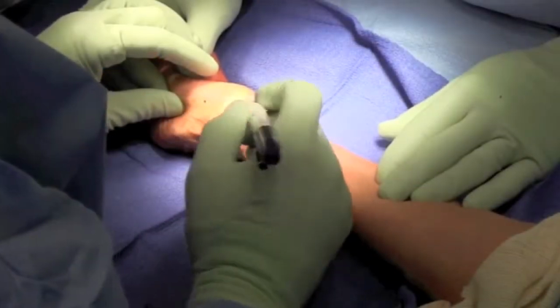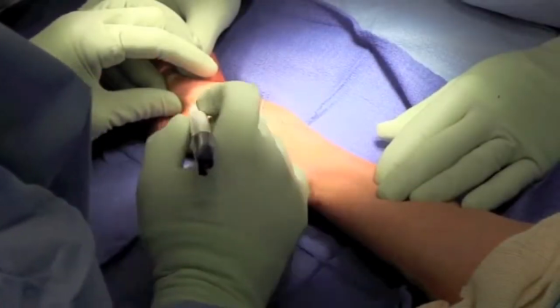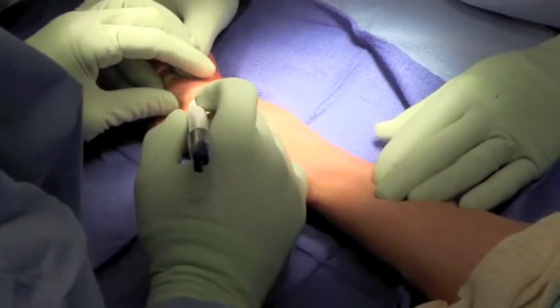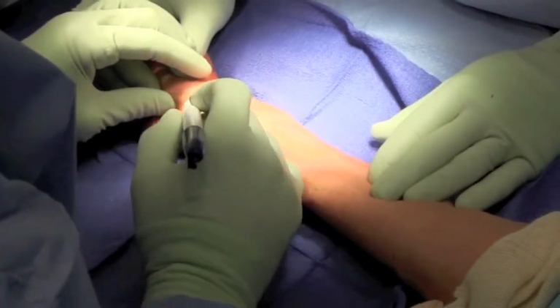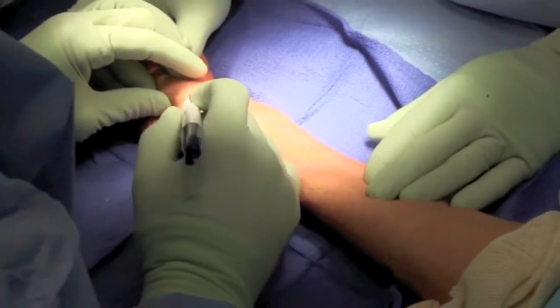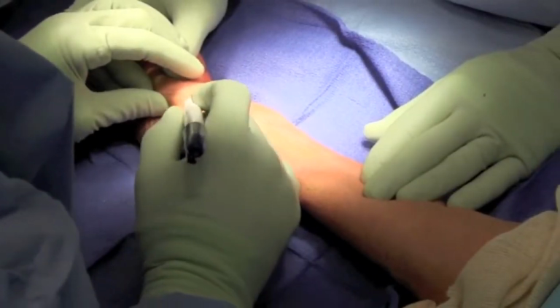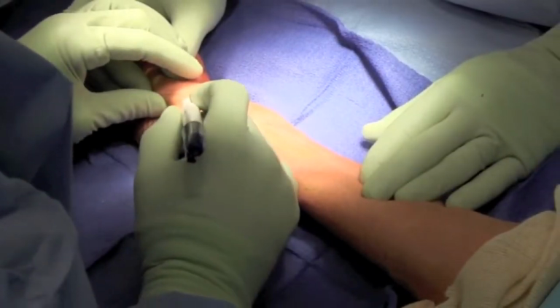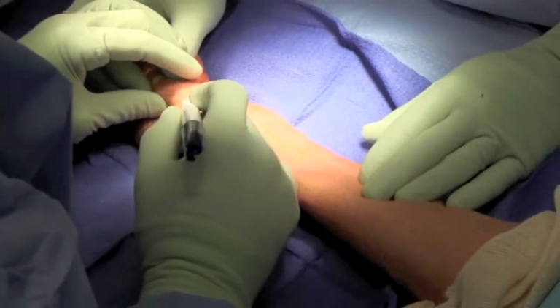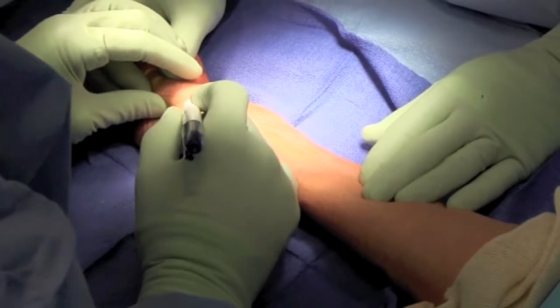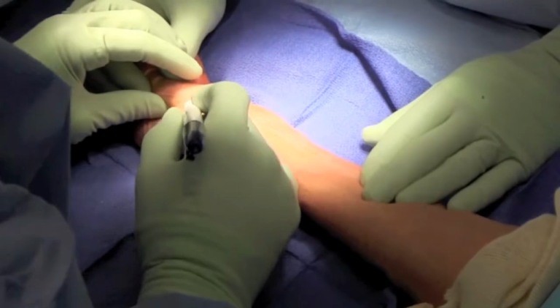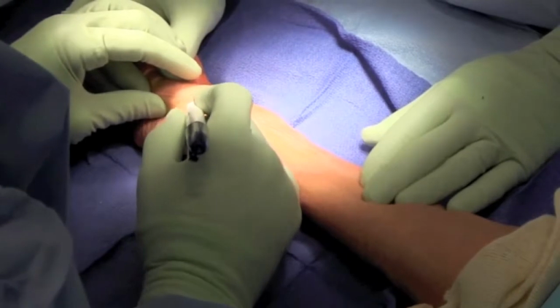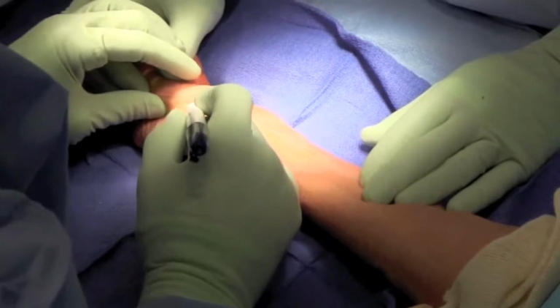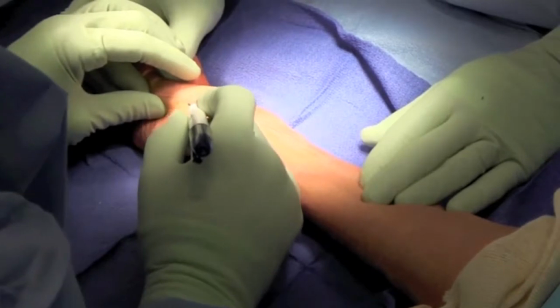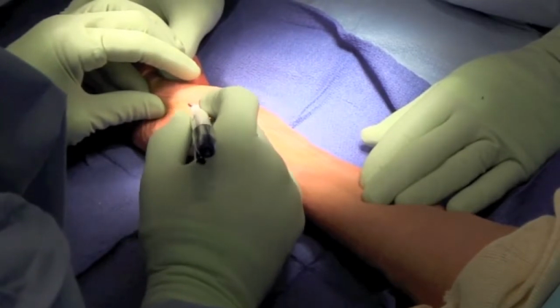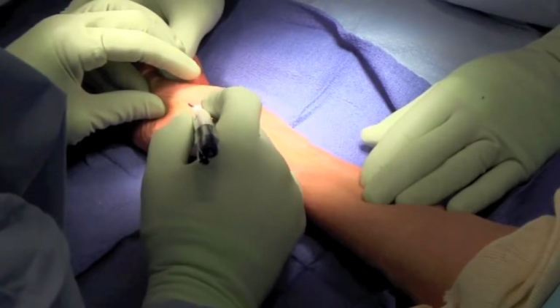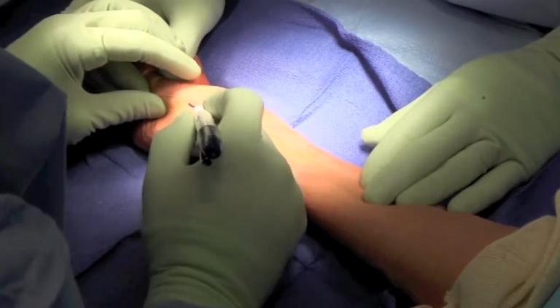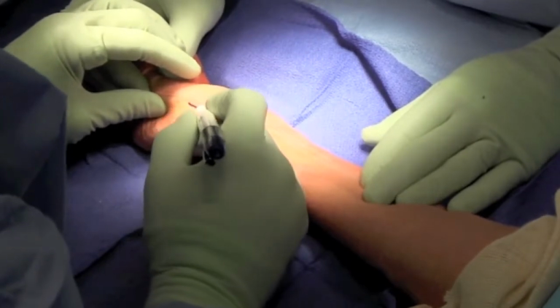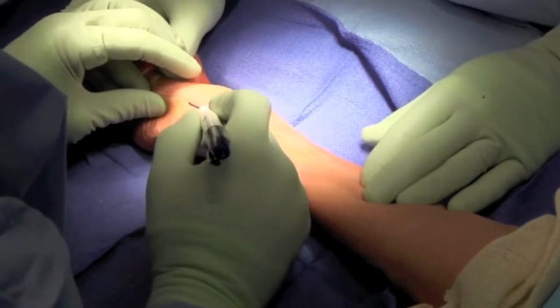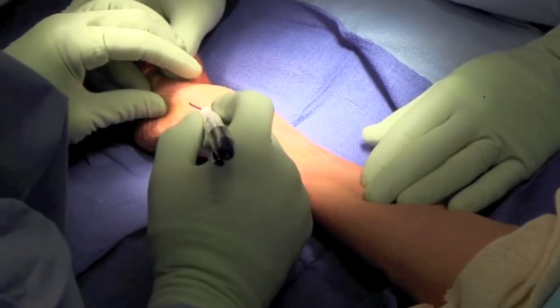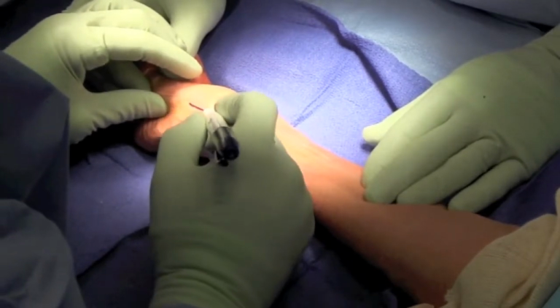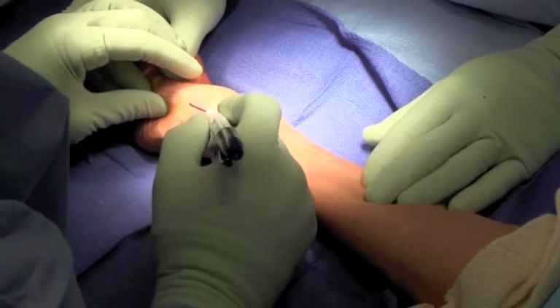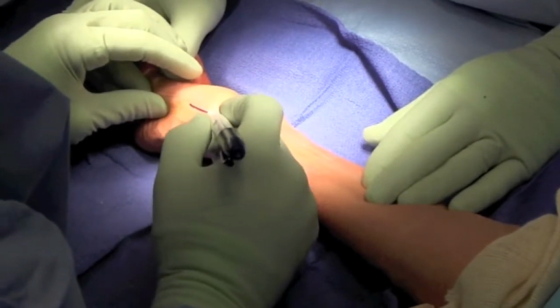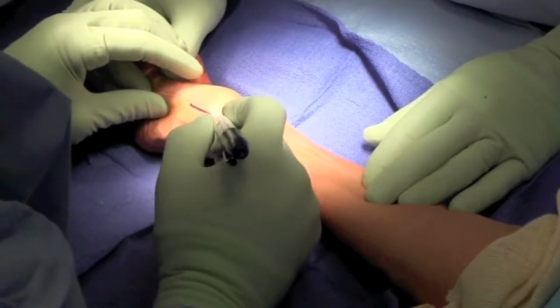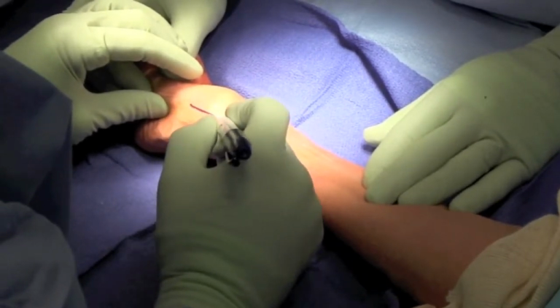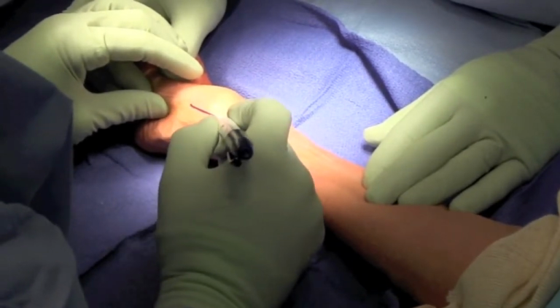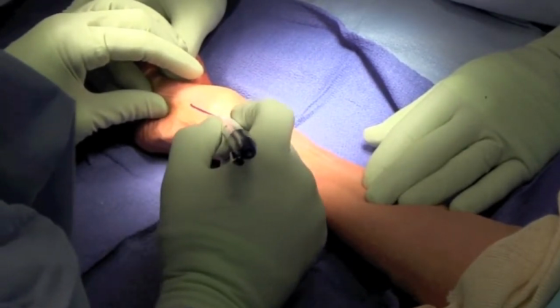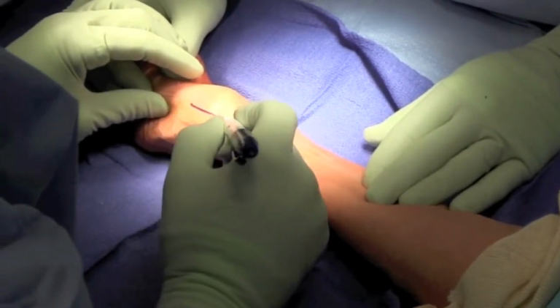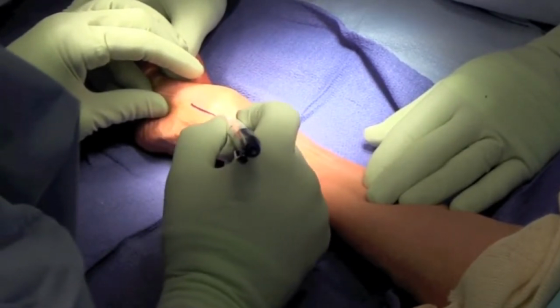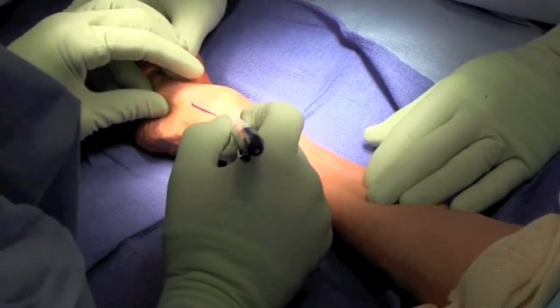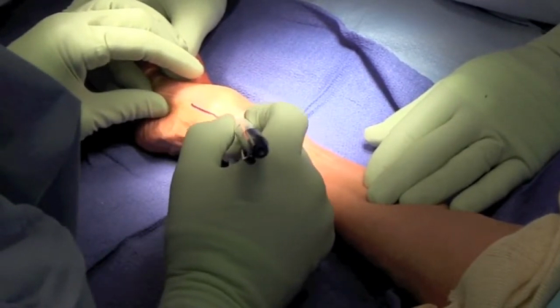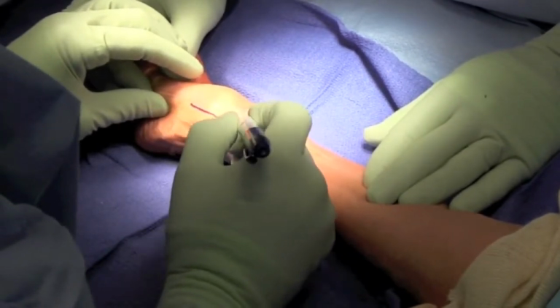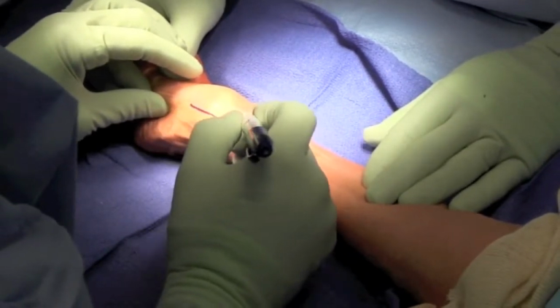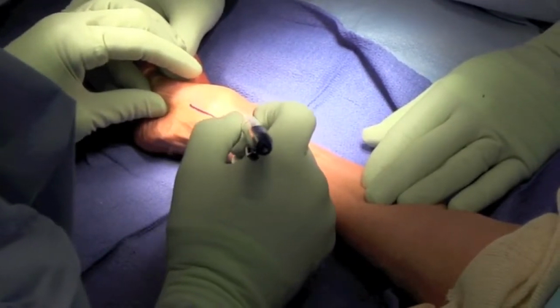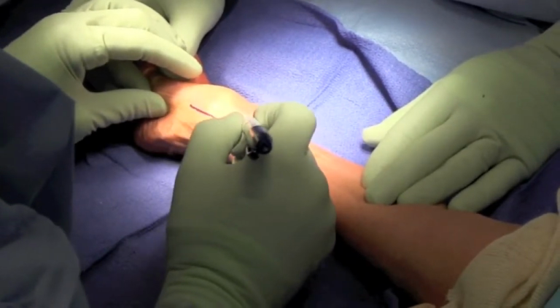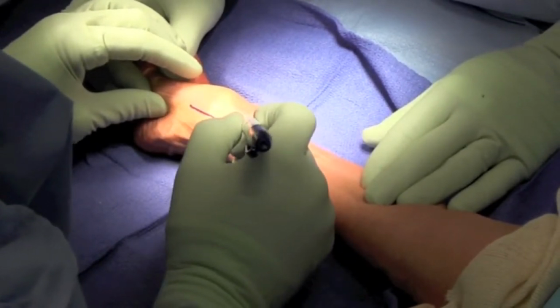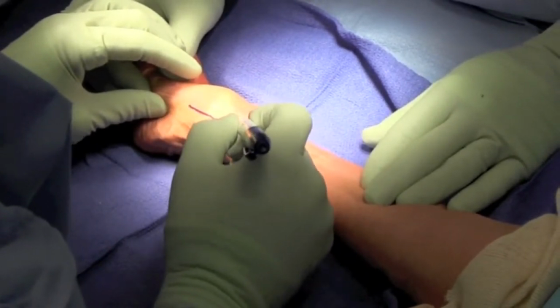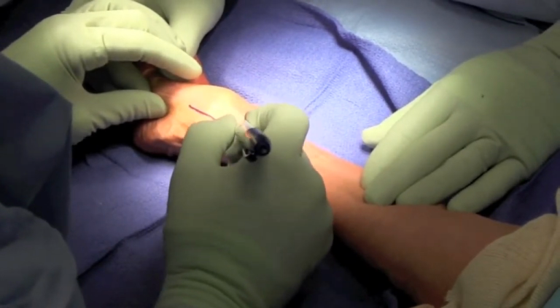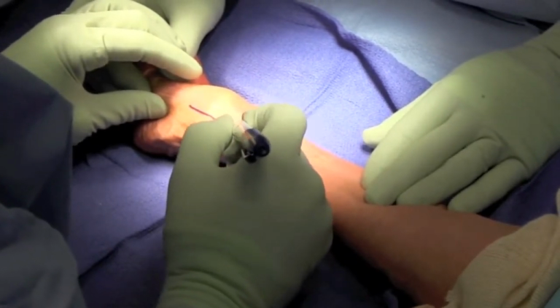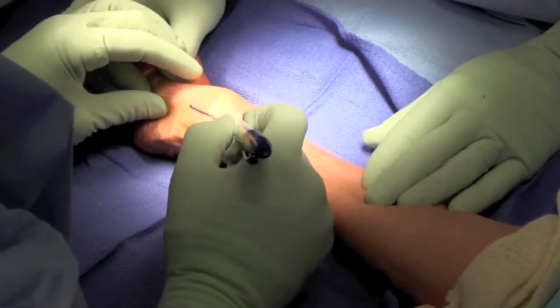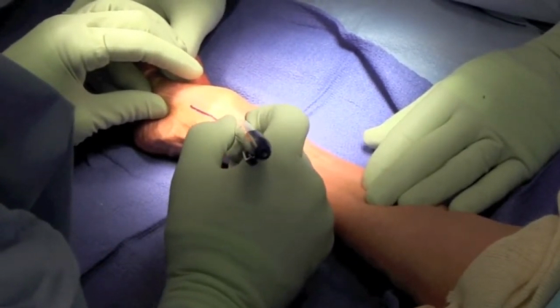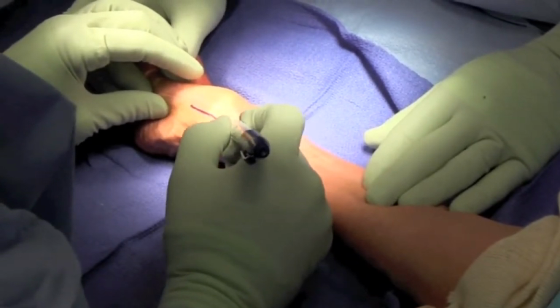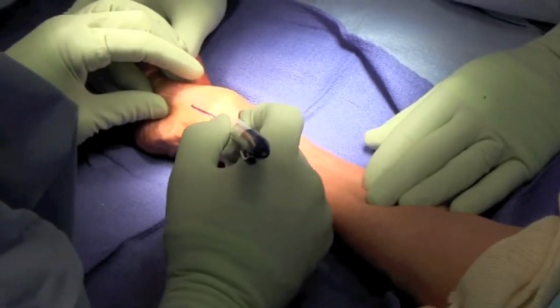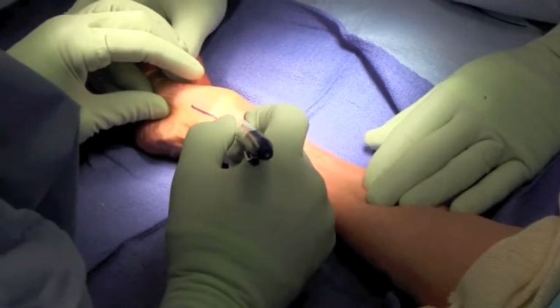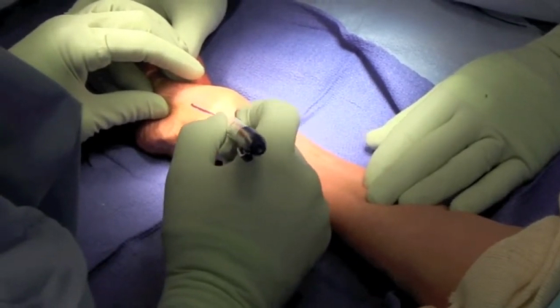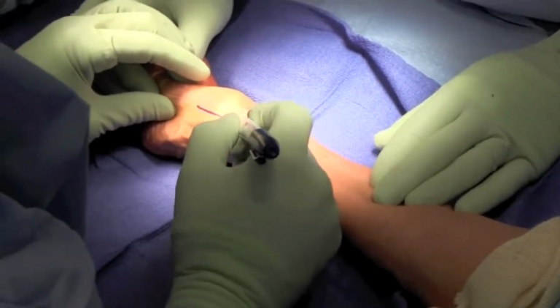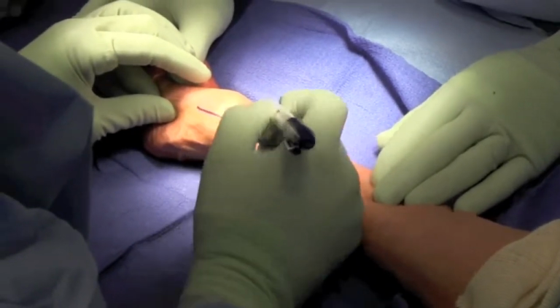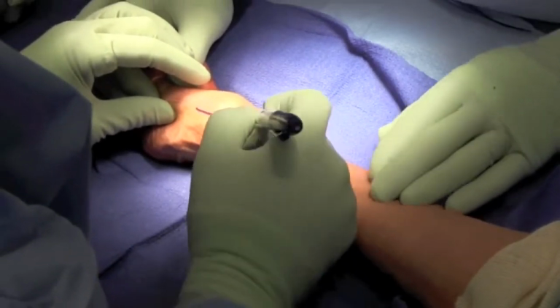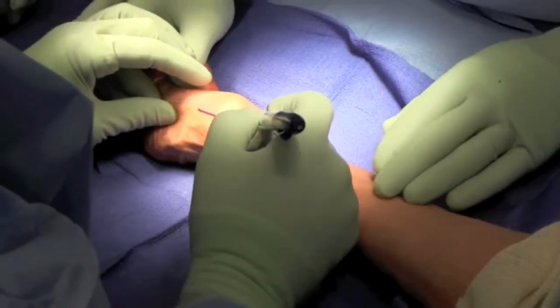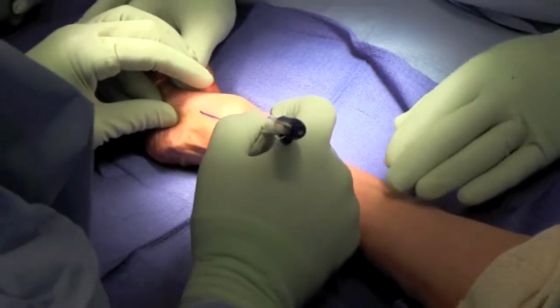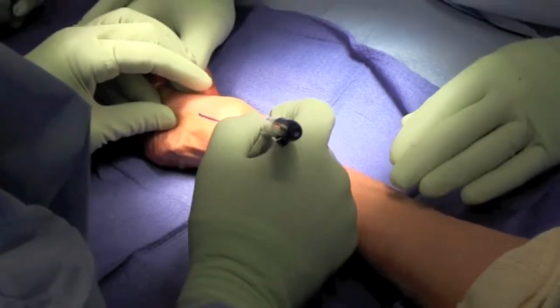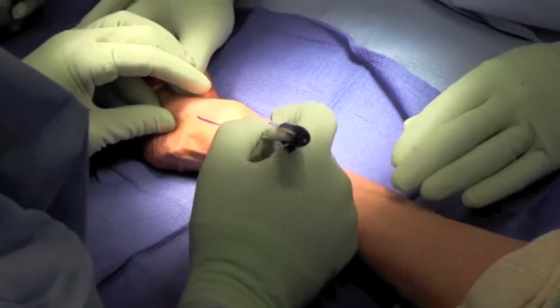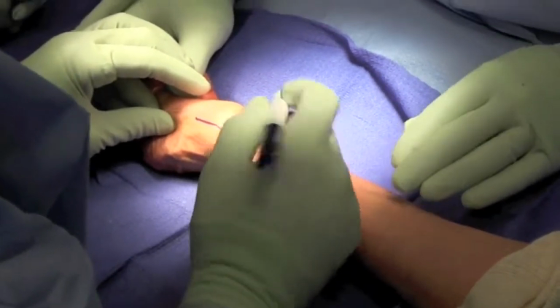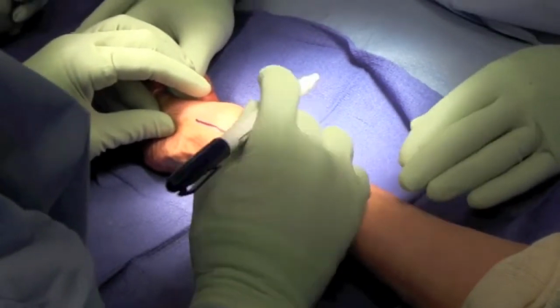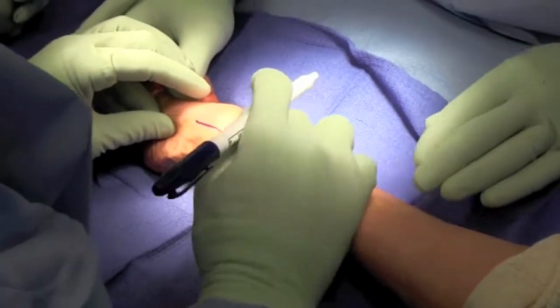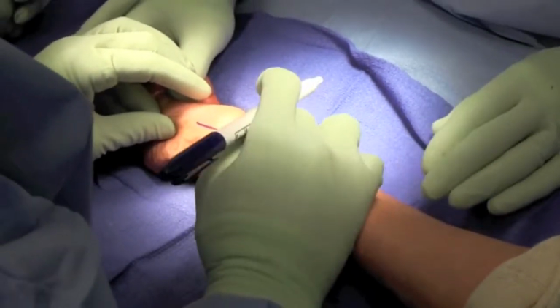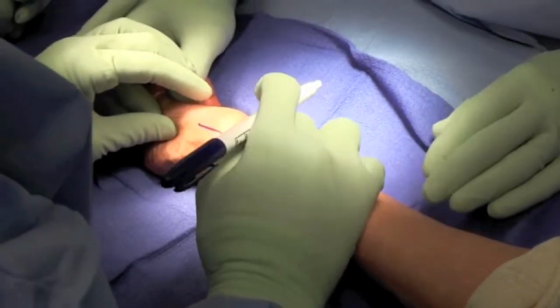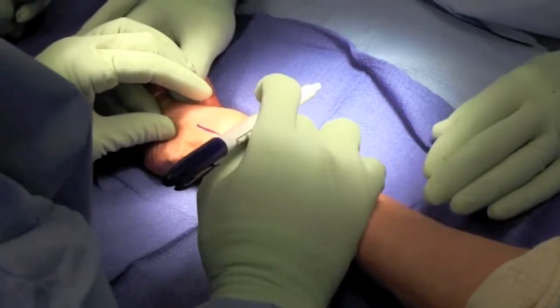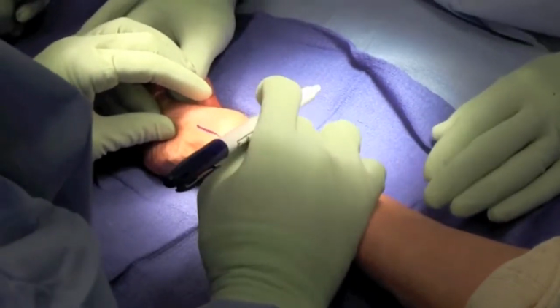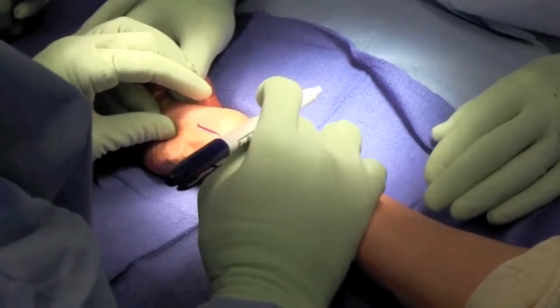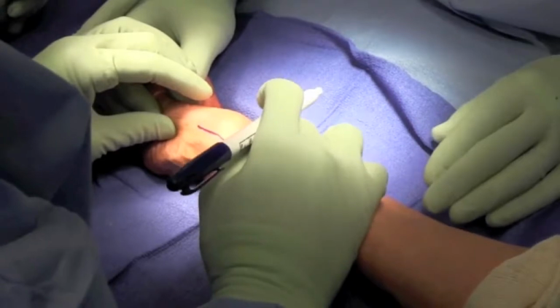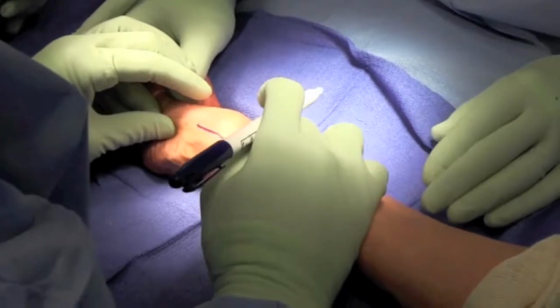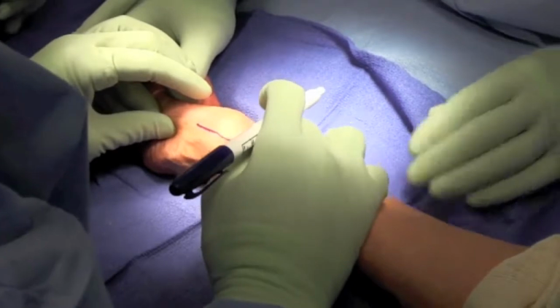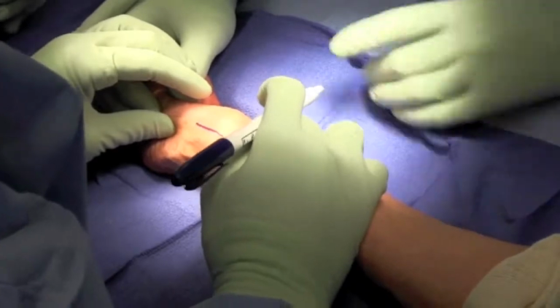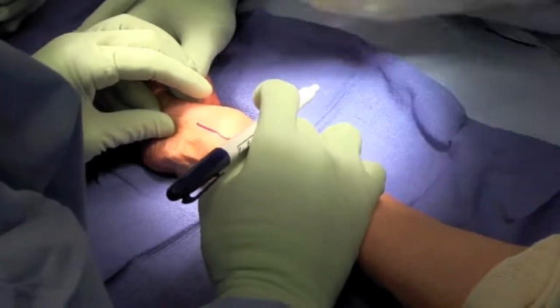This is our patient. We're marking along the radial border of the first metacarpal using an L-shaped incision.